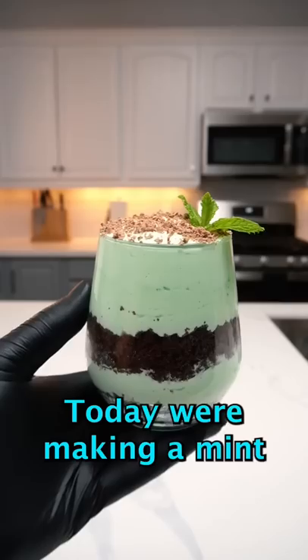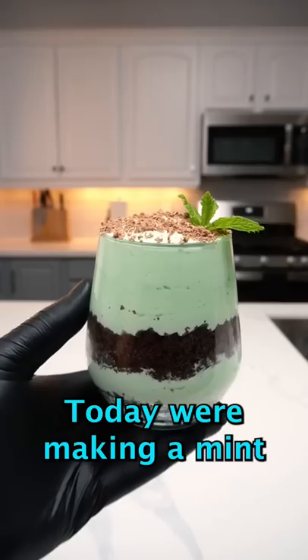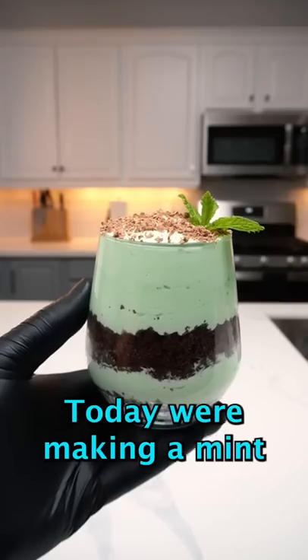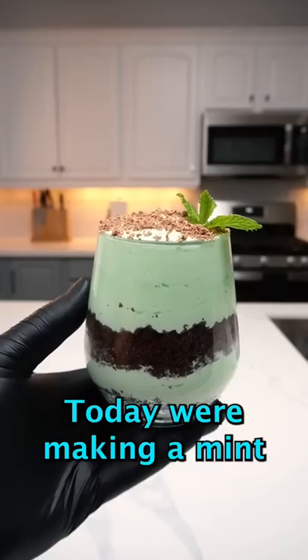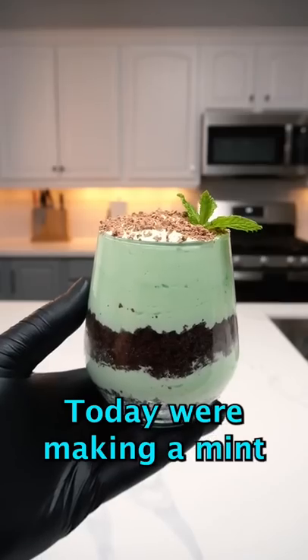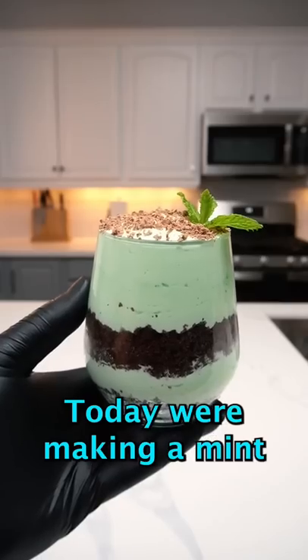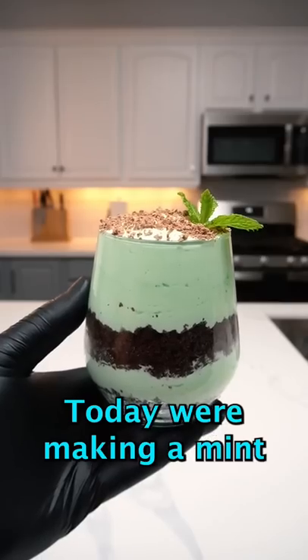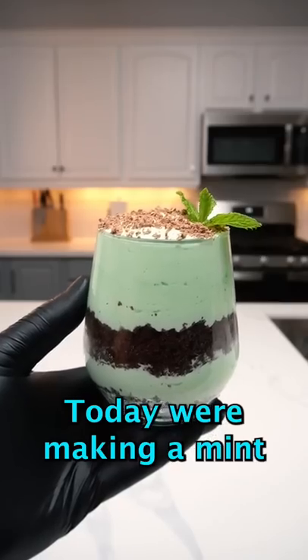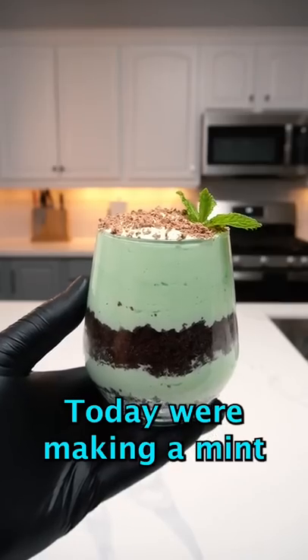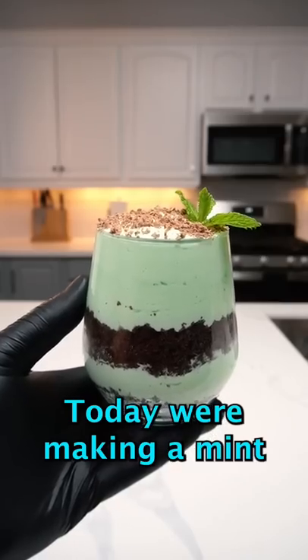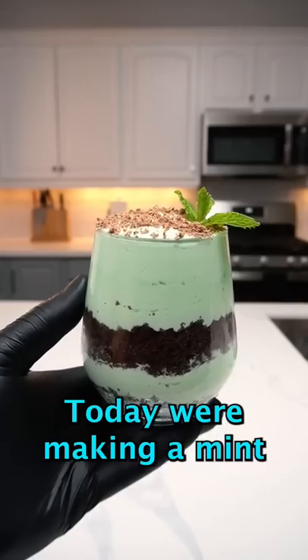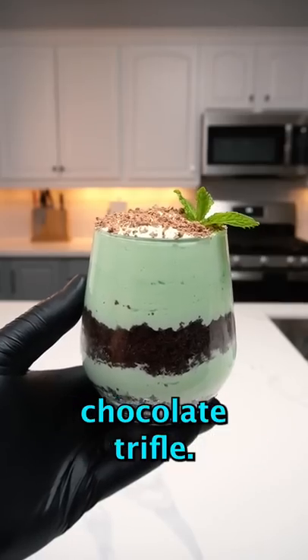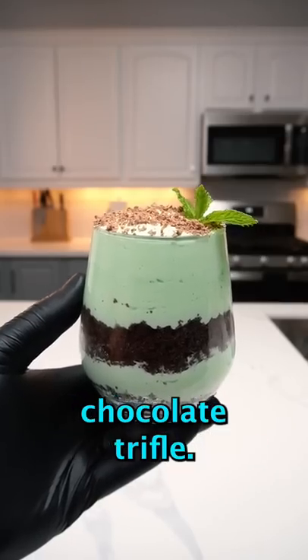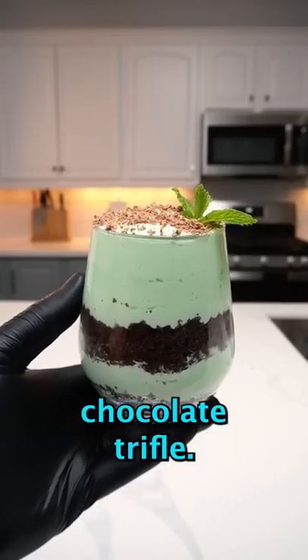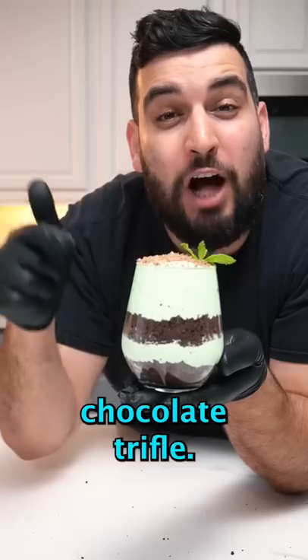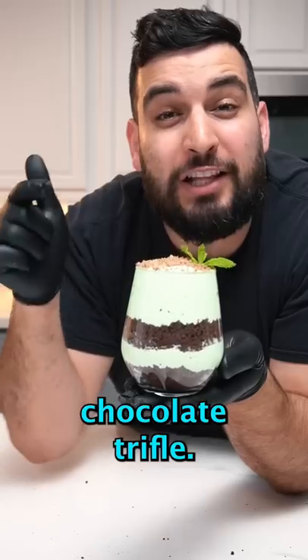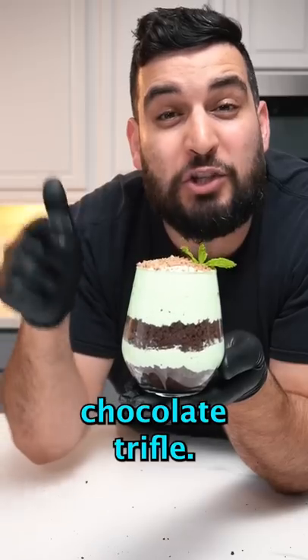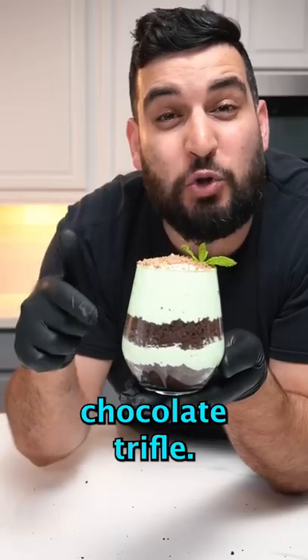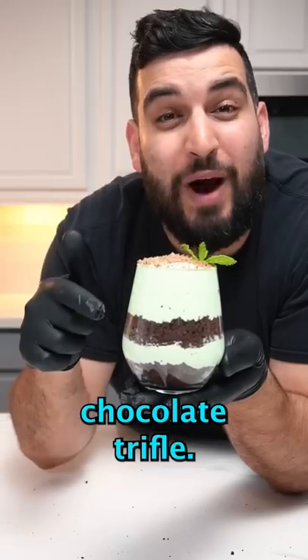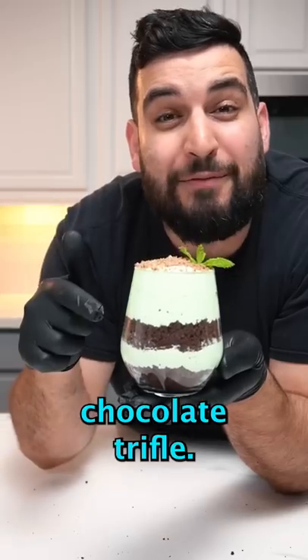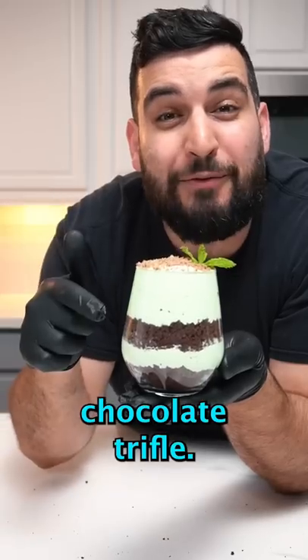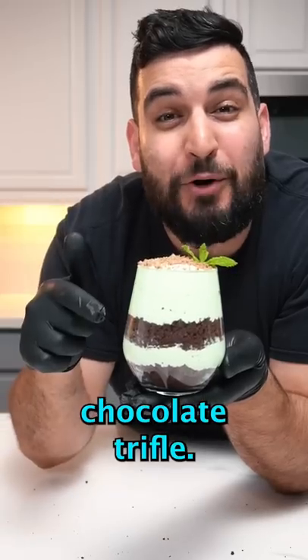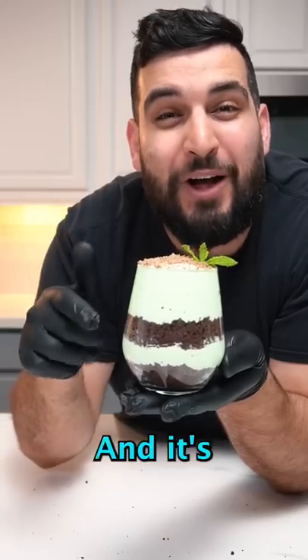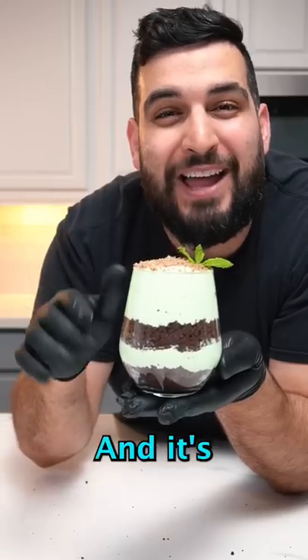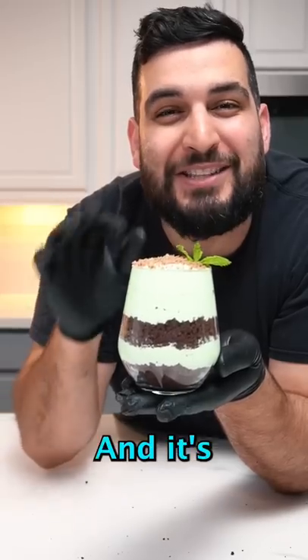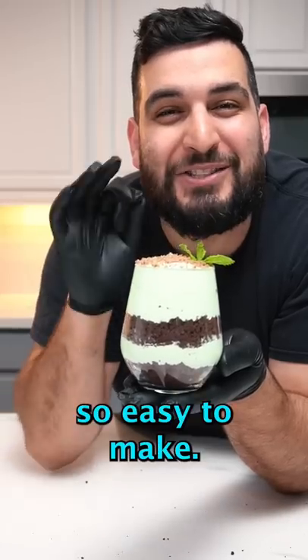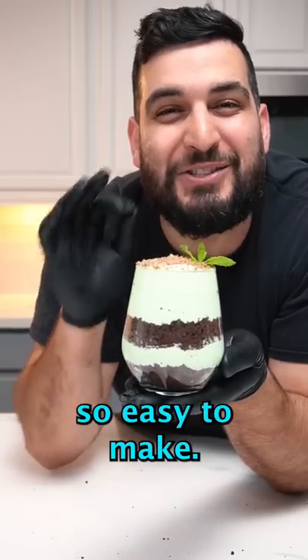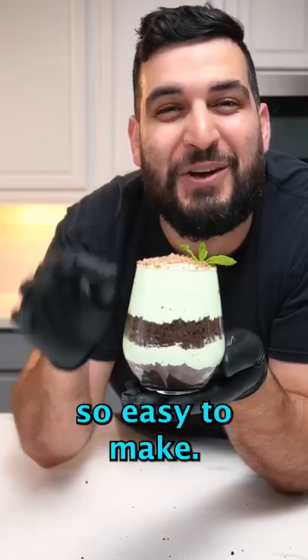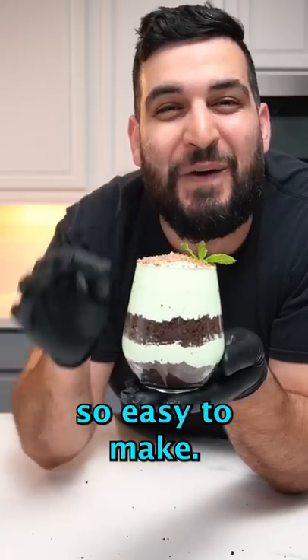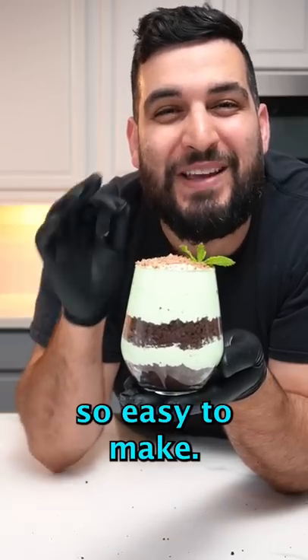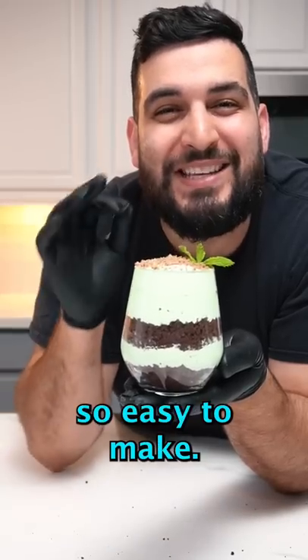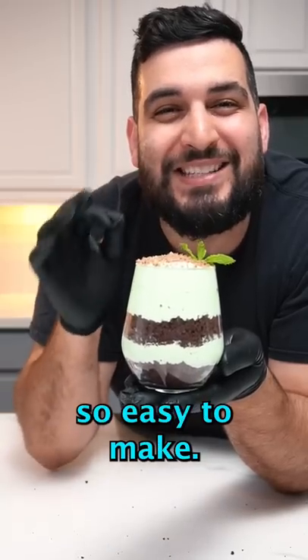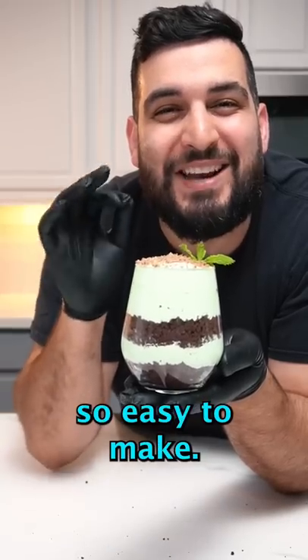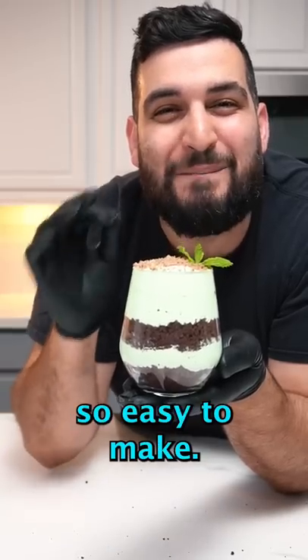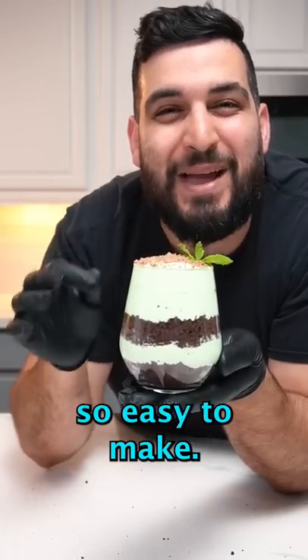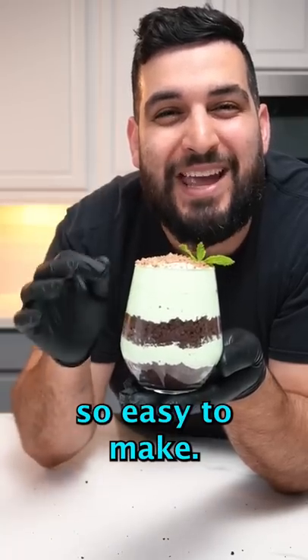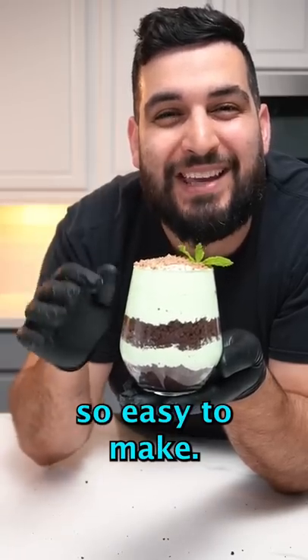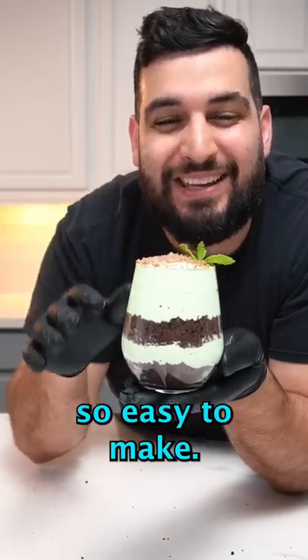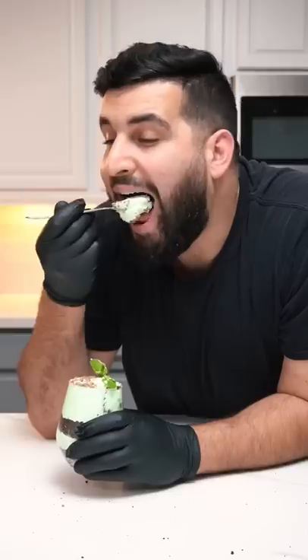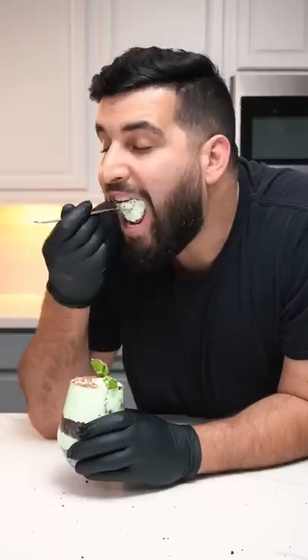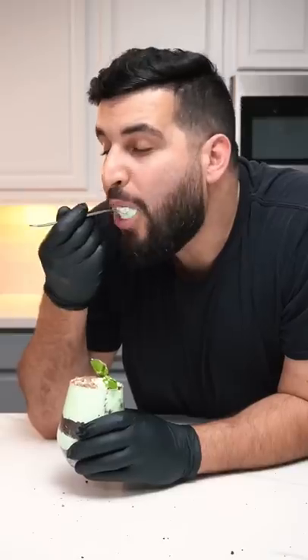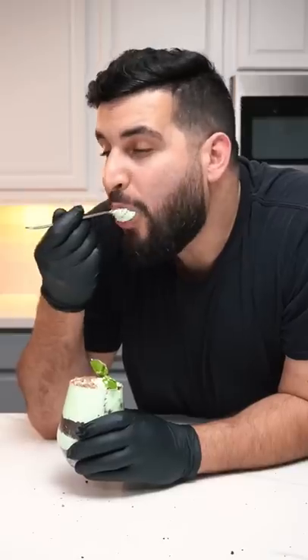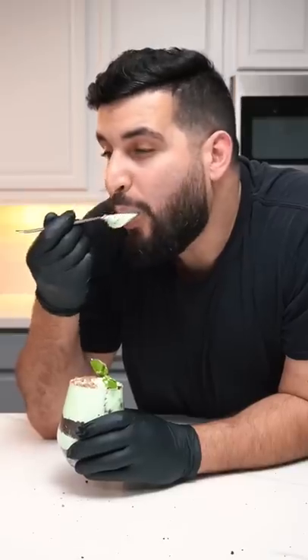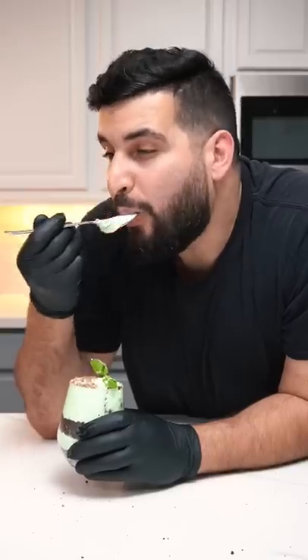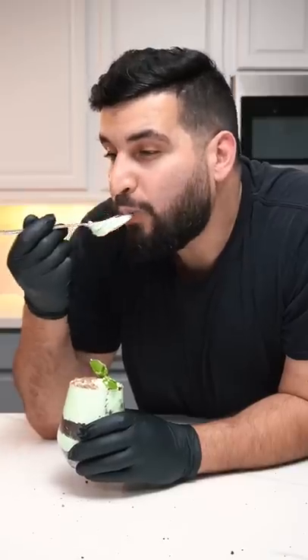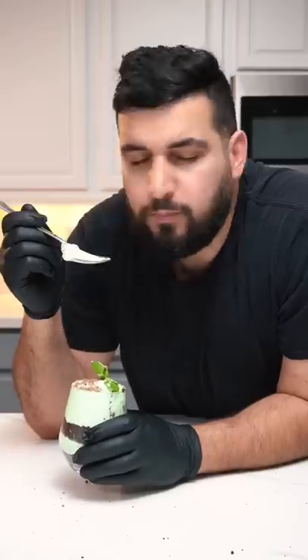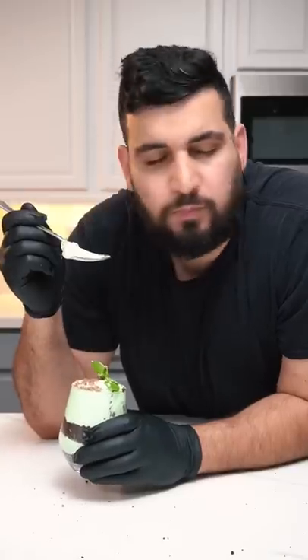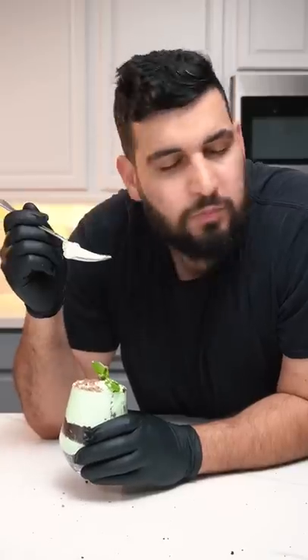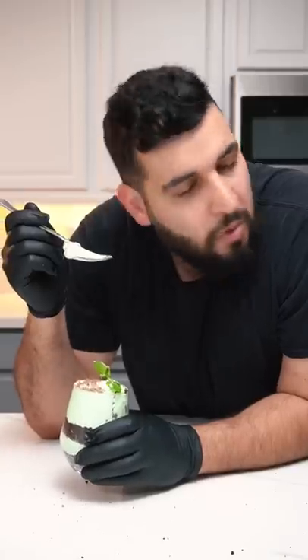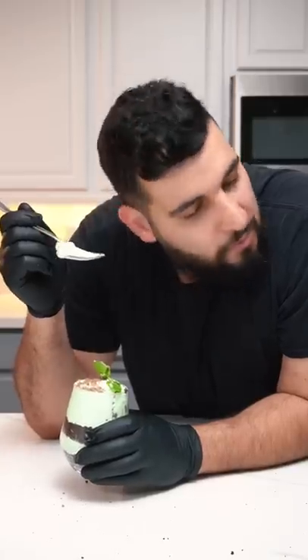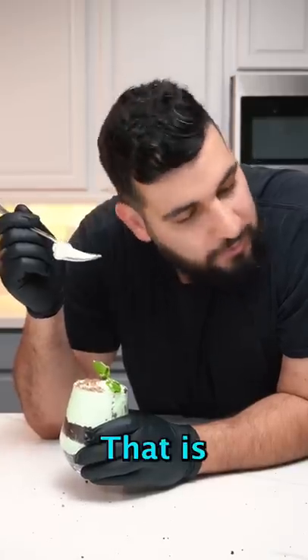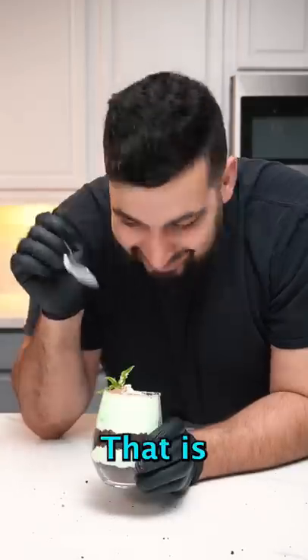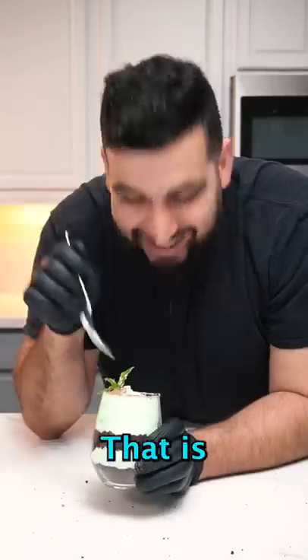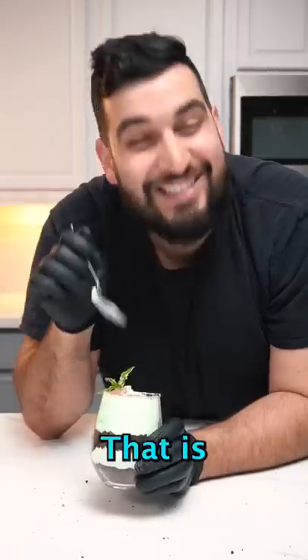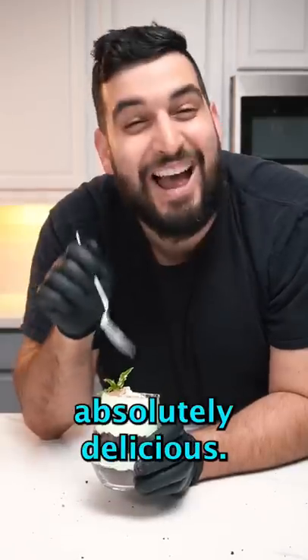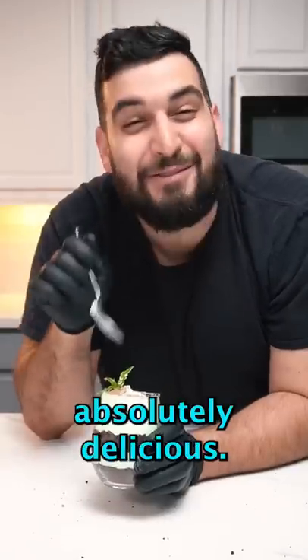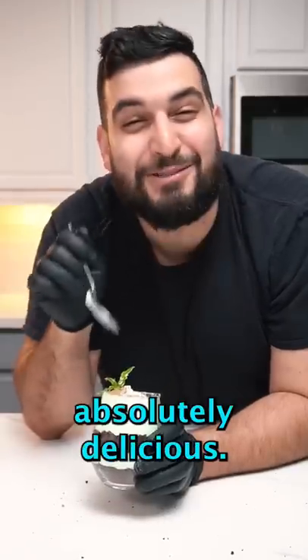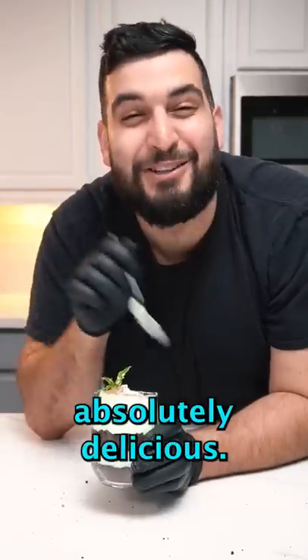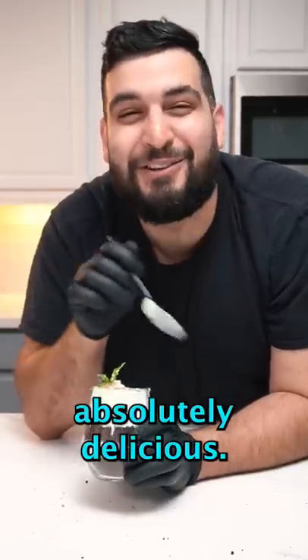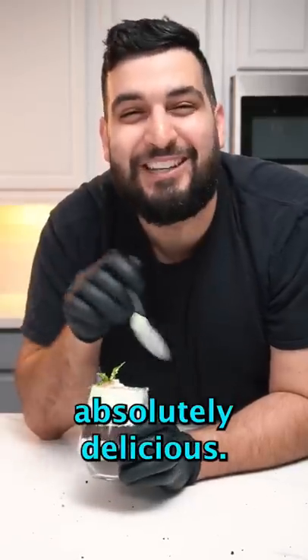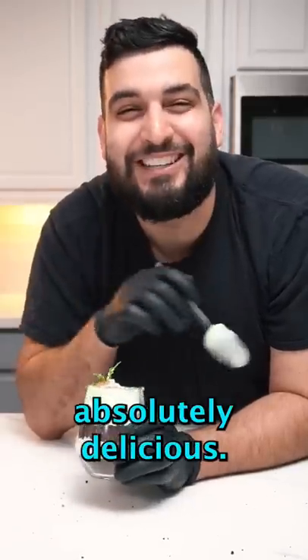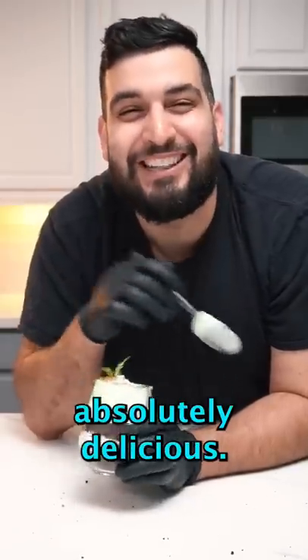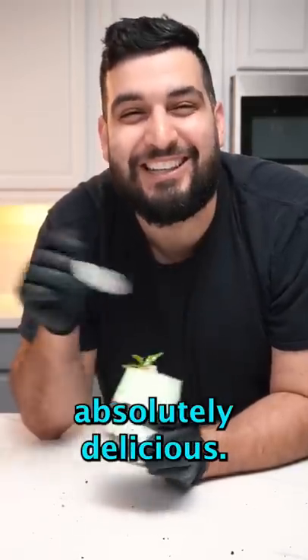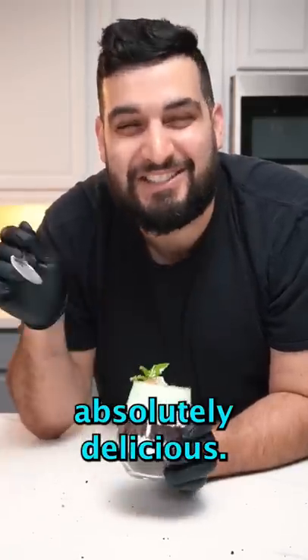Today we're making a mint chocolate trifle, and it's so easy to make. That is absolutely delicious.